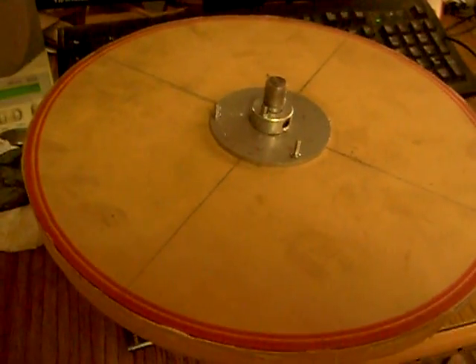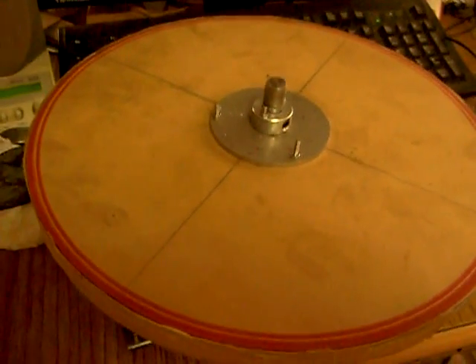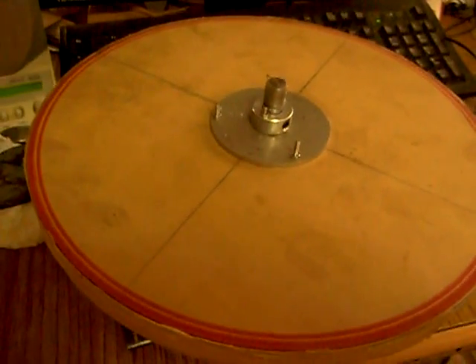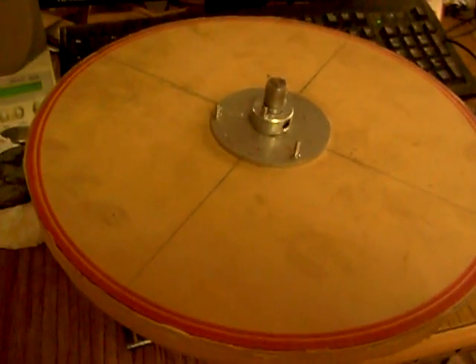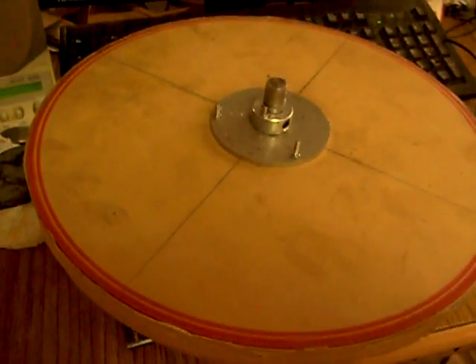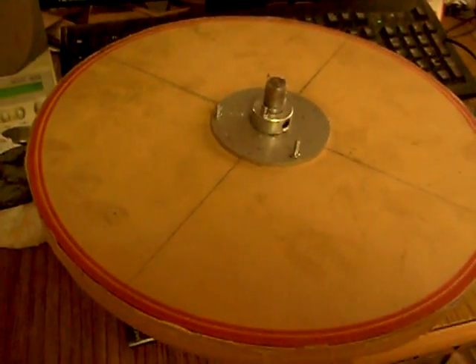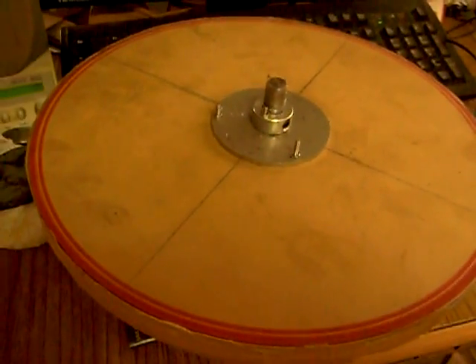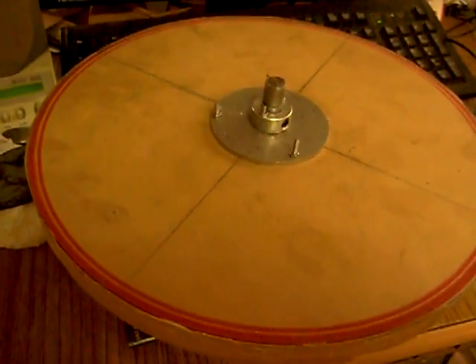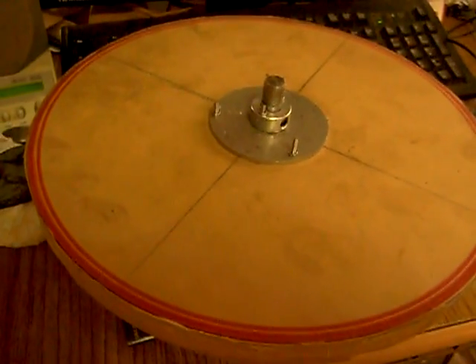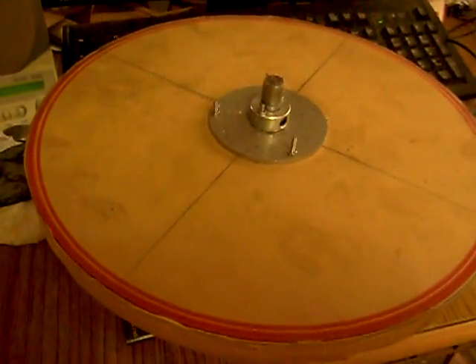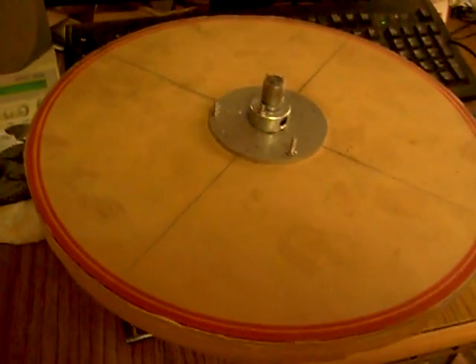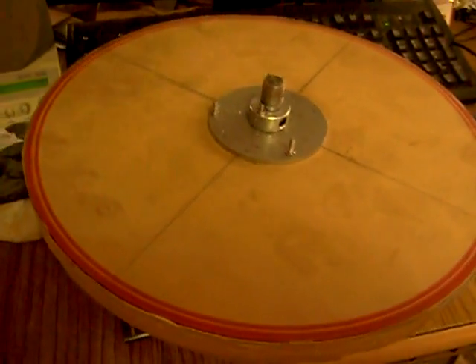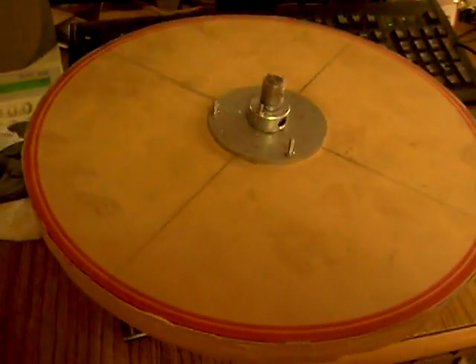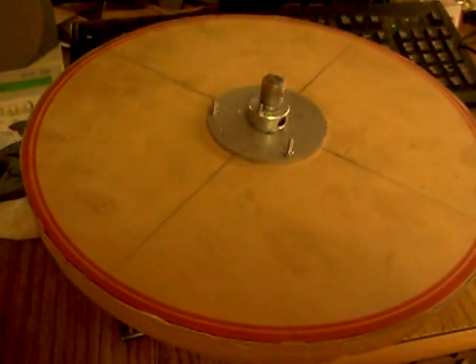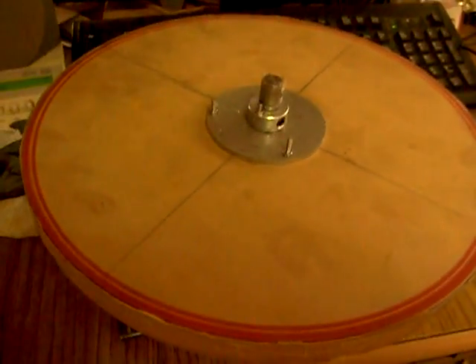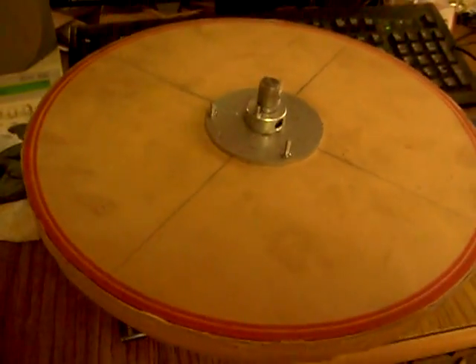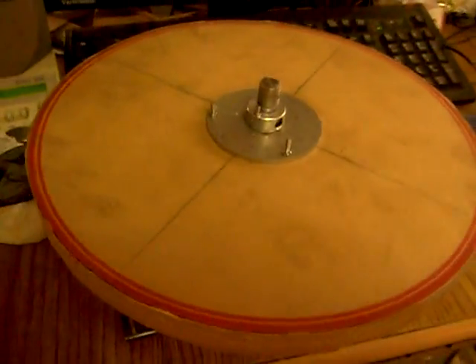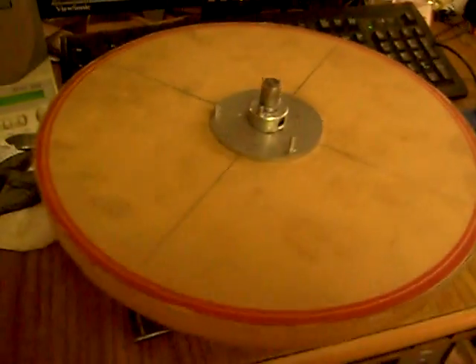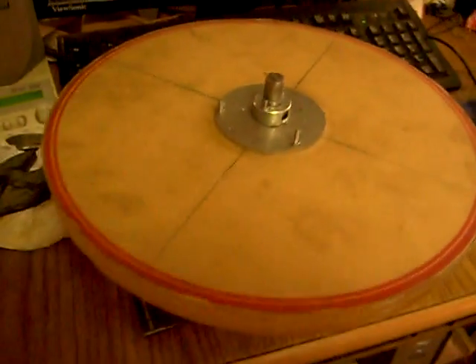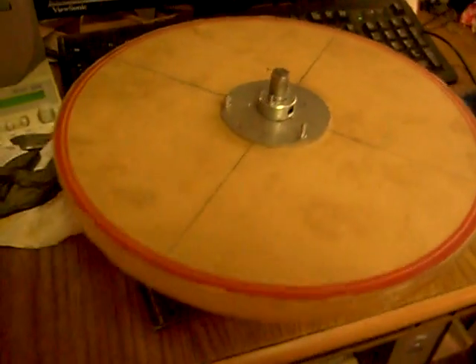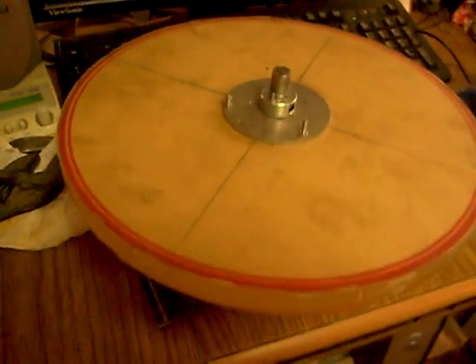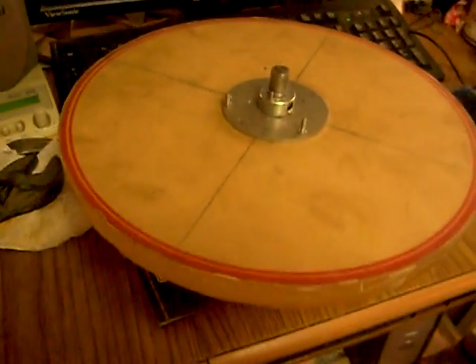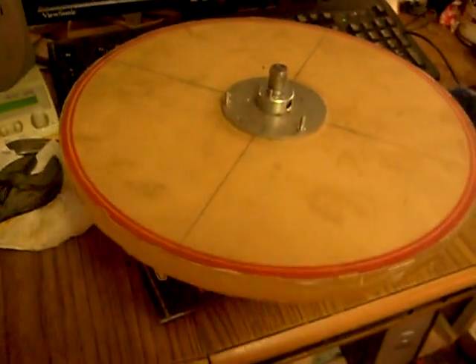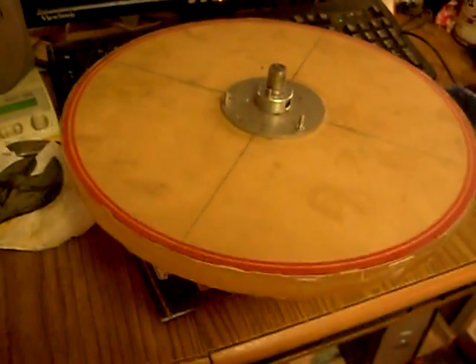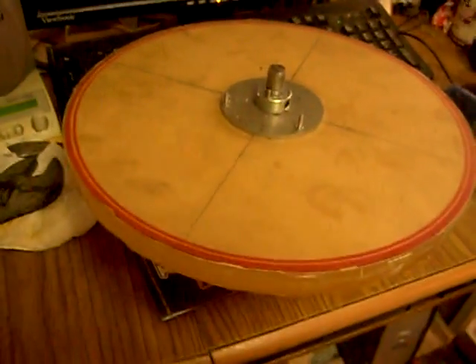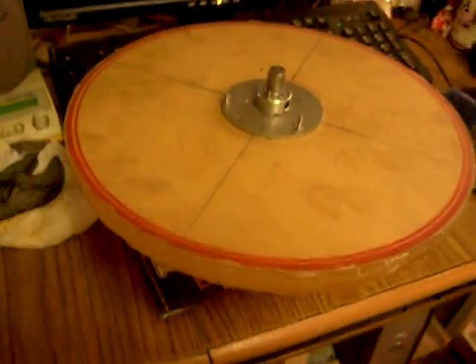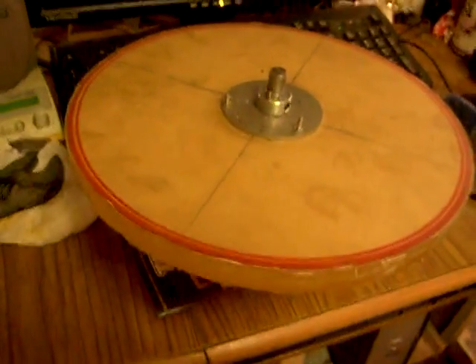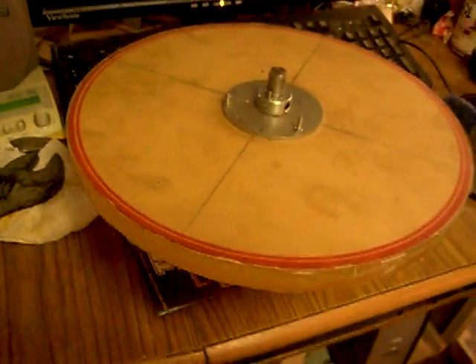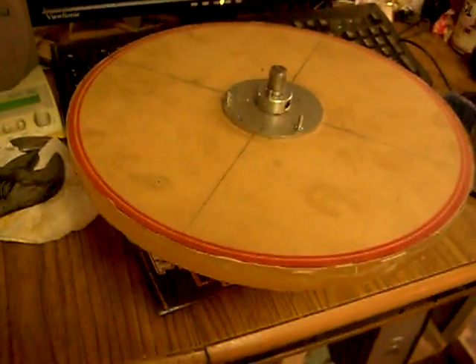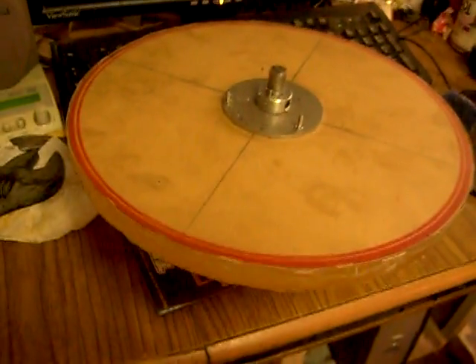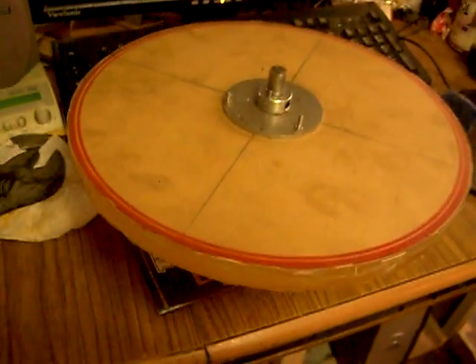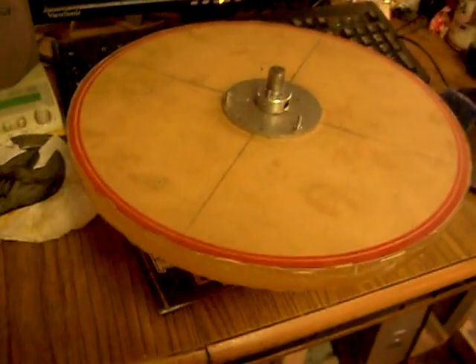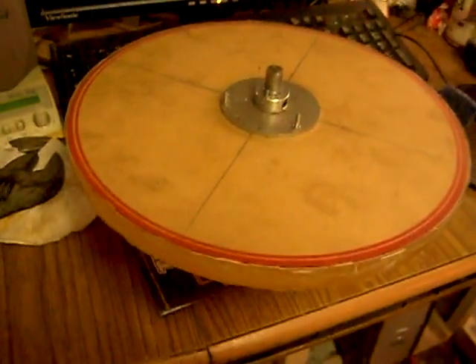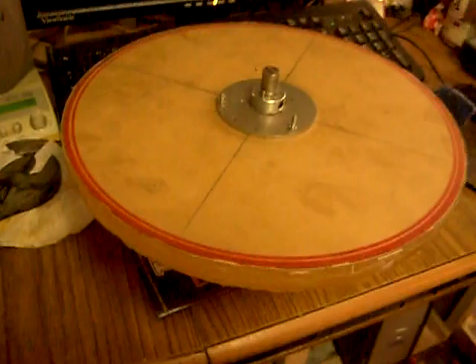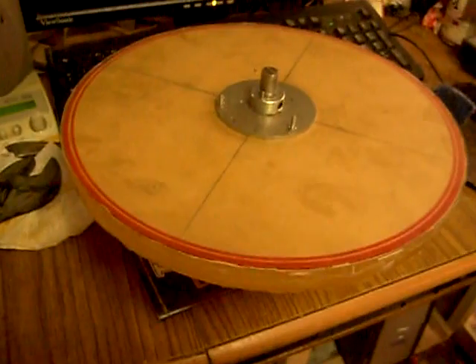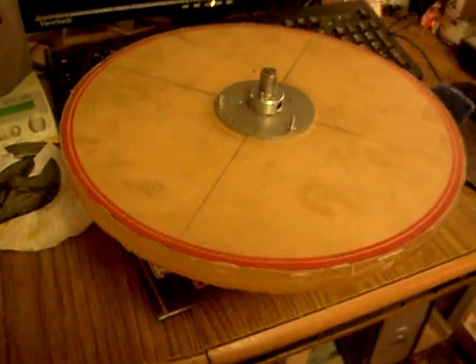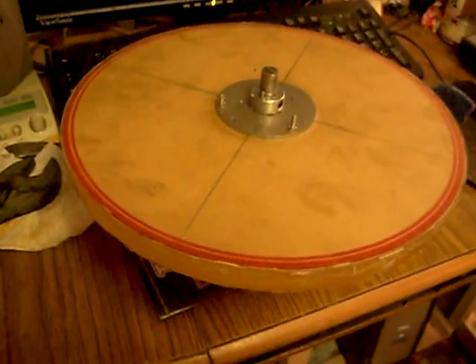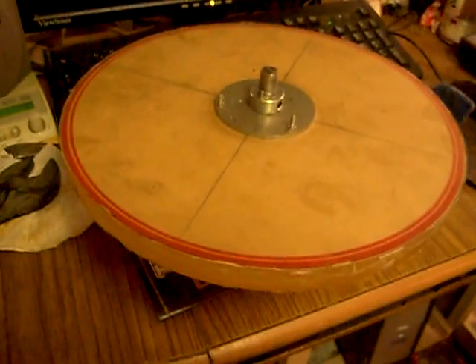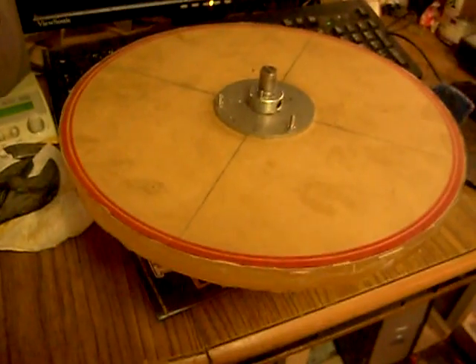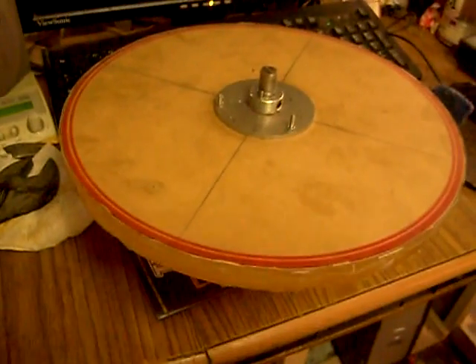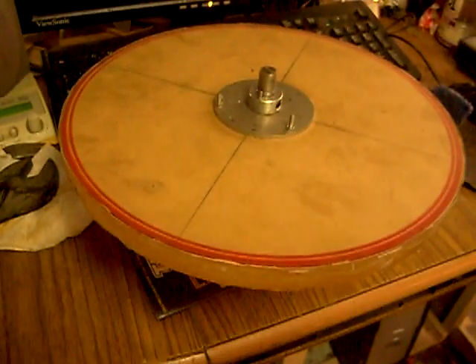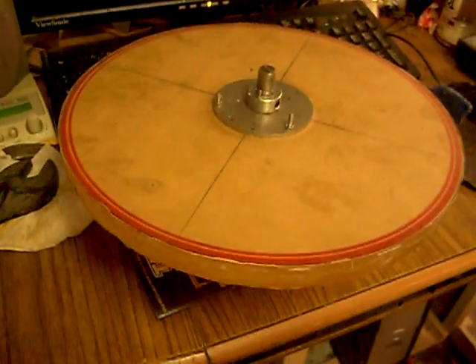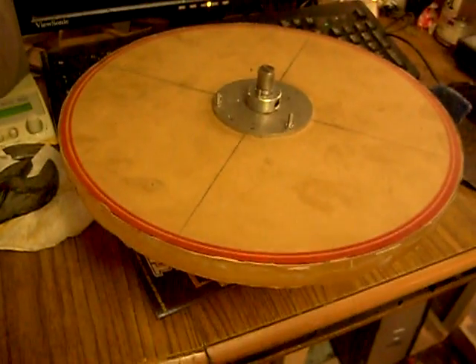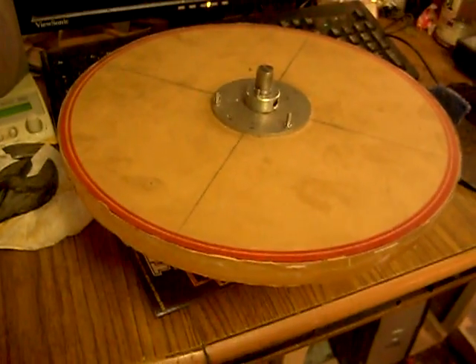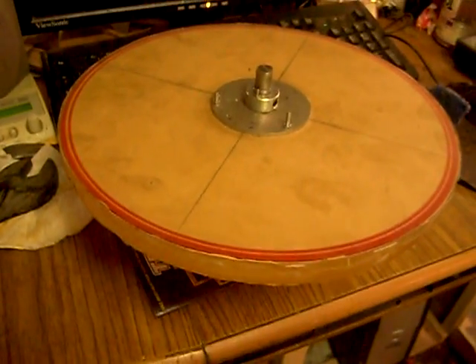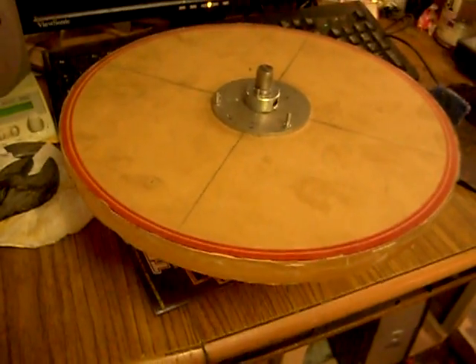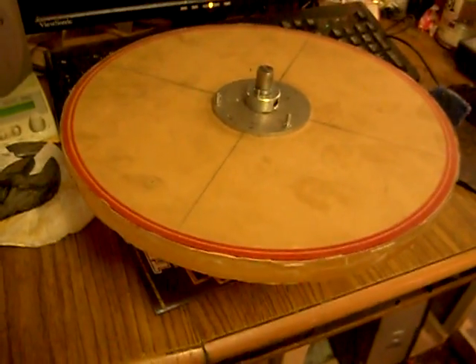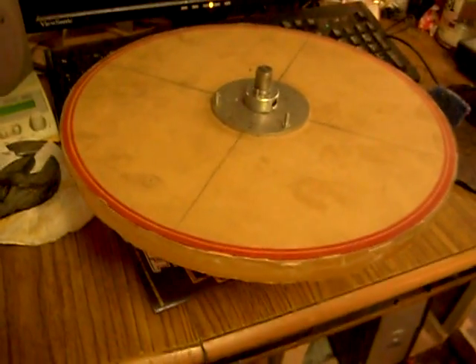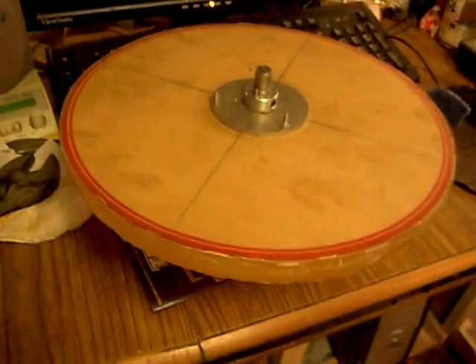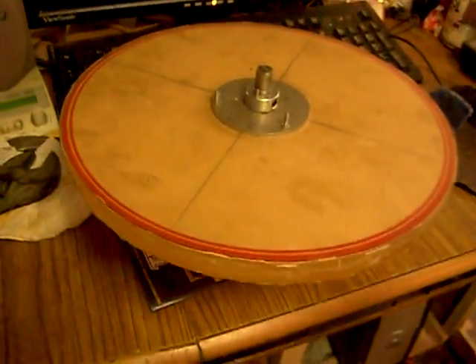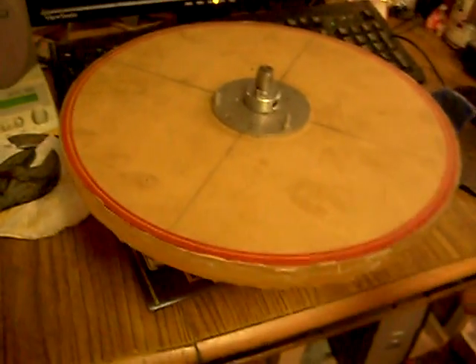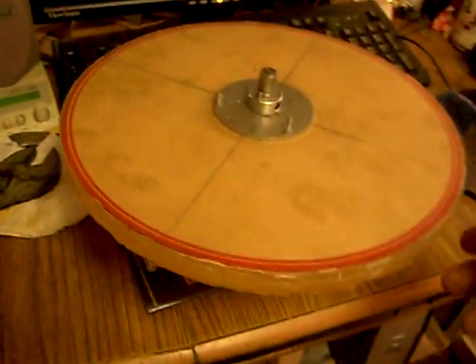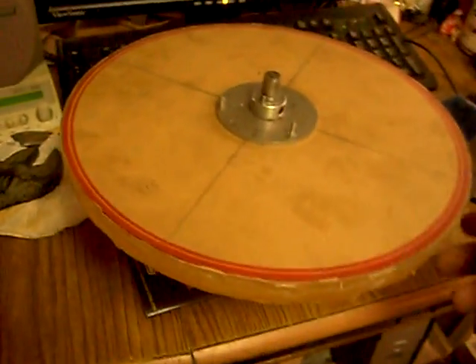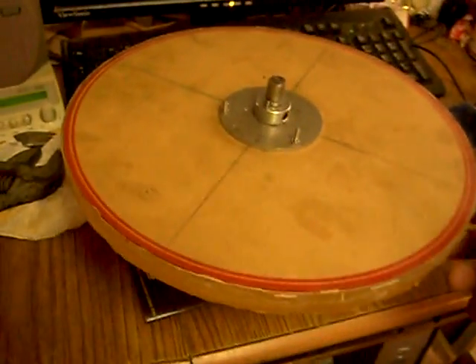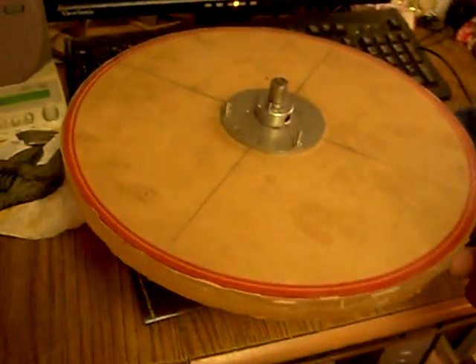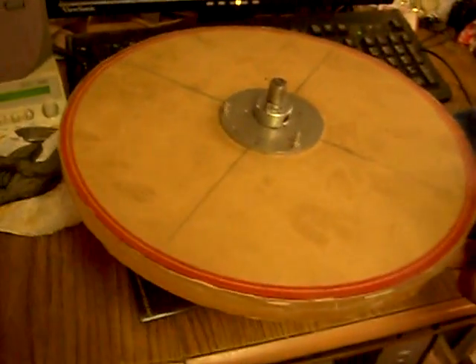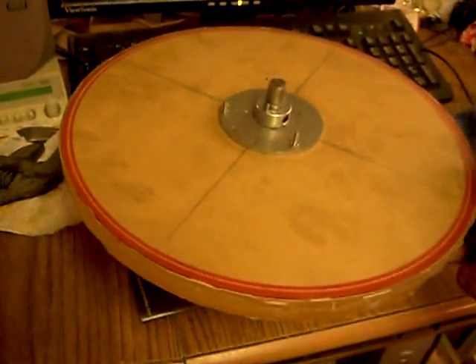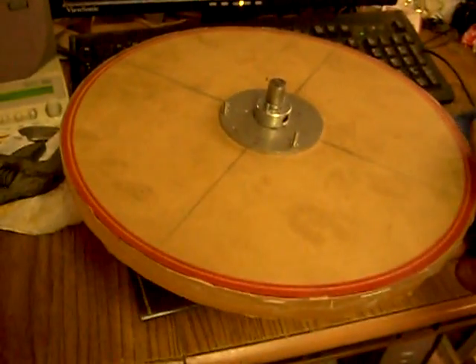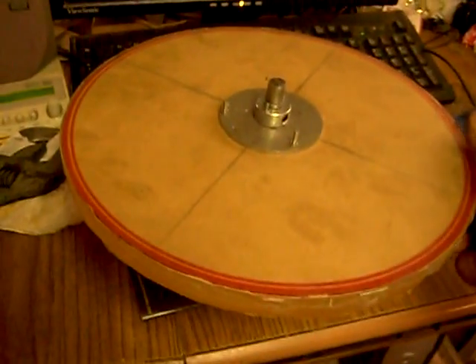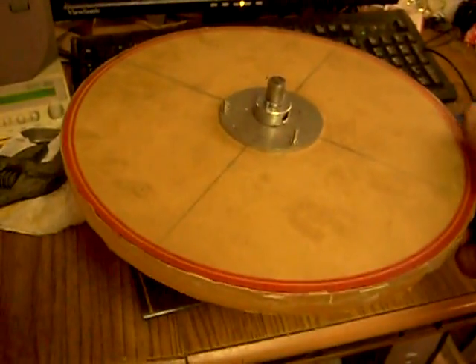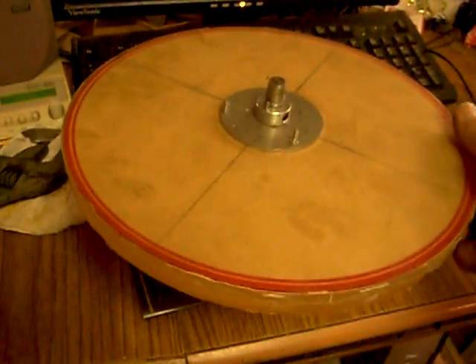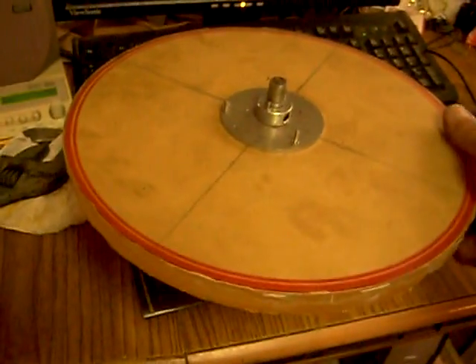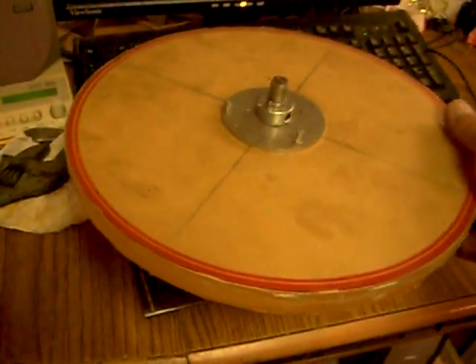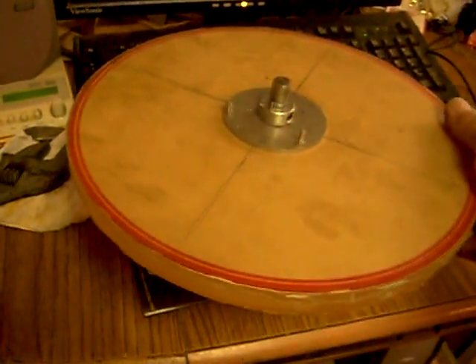Okay guys, here's my rotor. I got it semi-cut and ready to spin. Ready? Go.